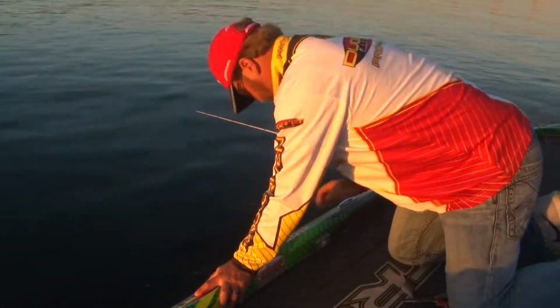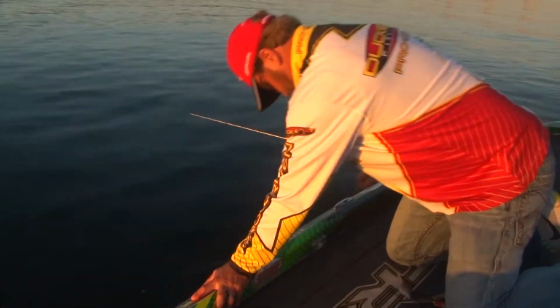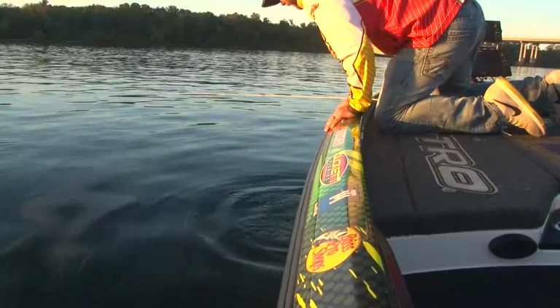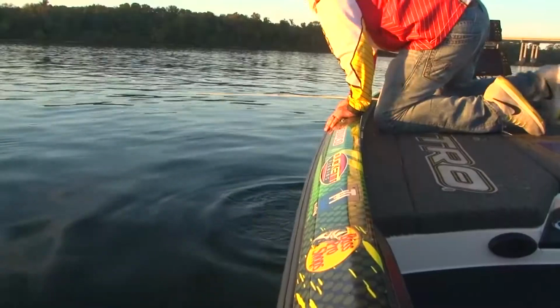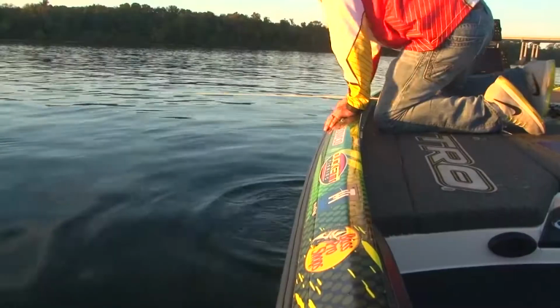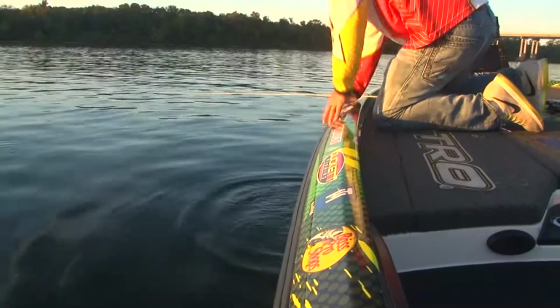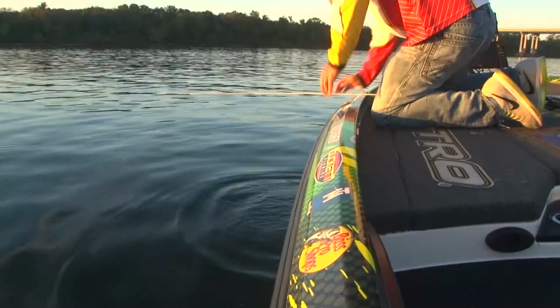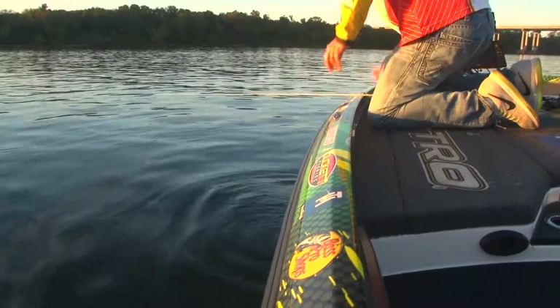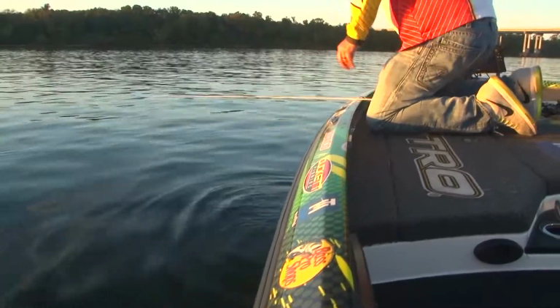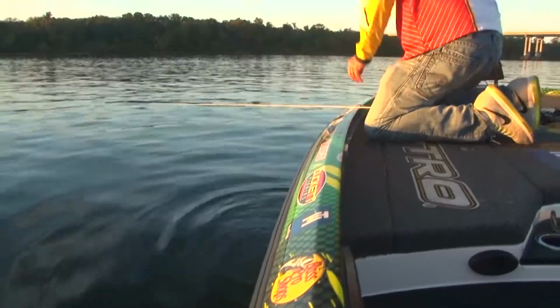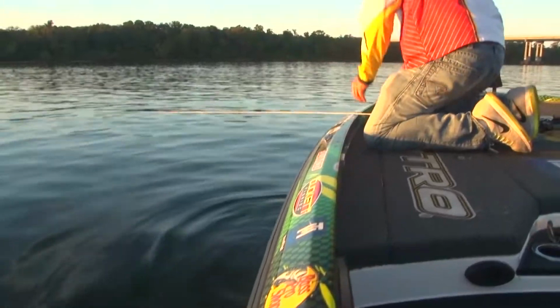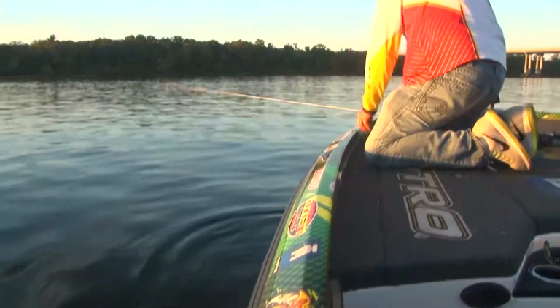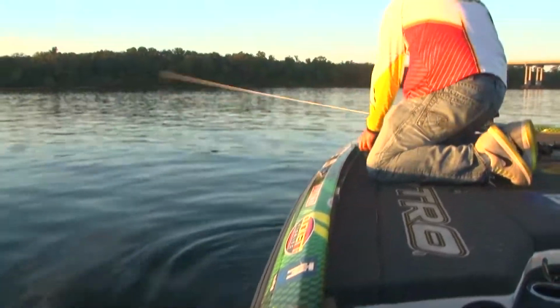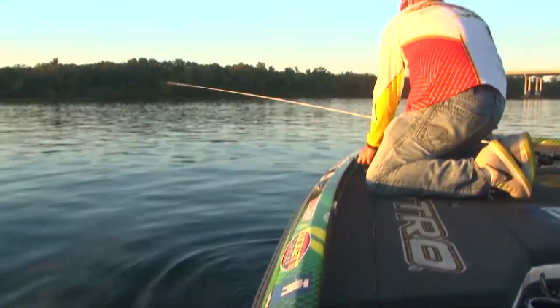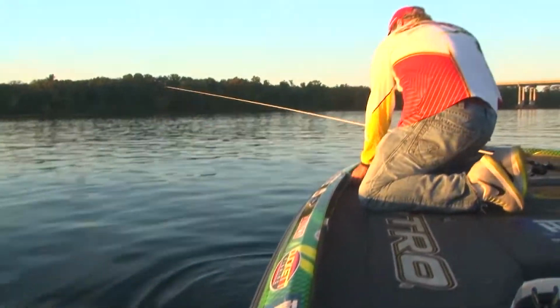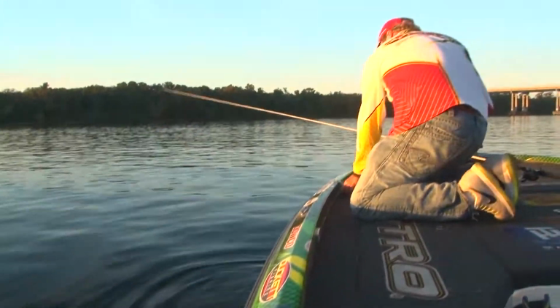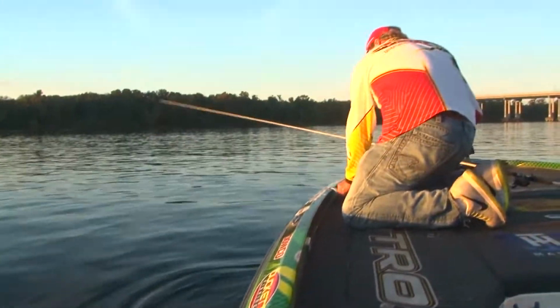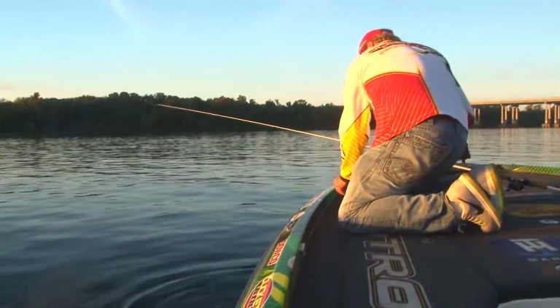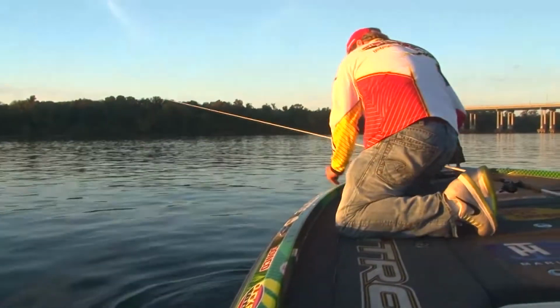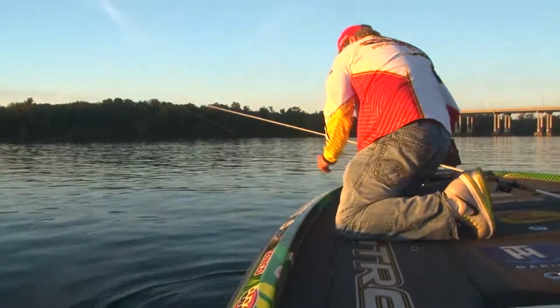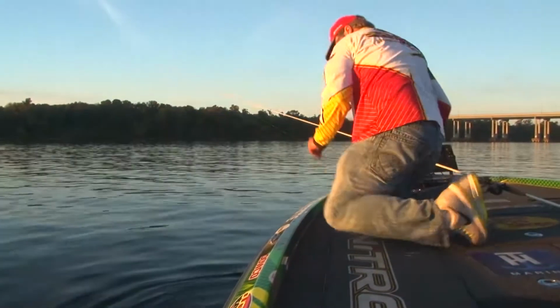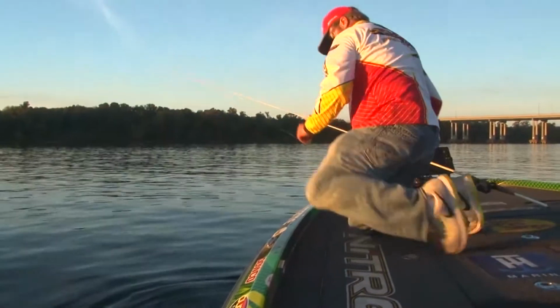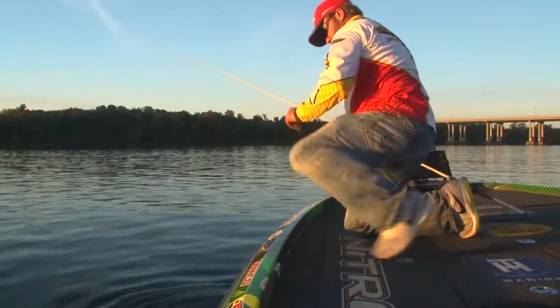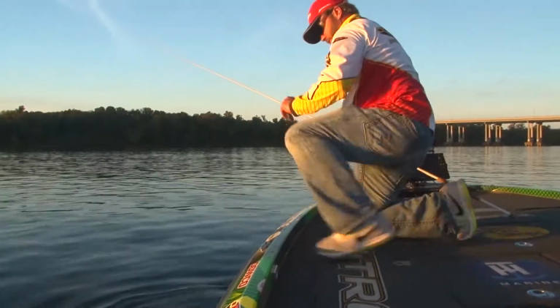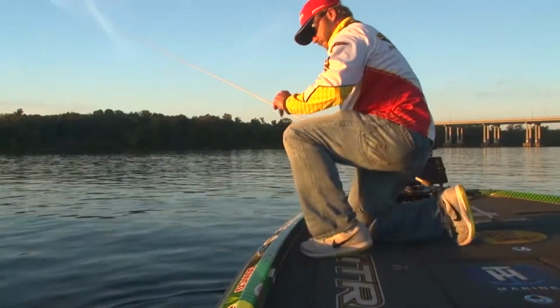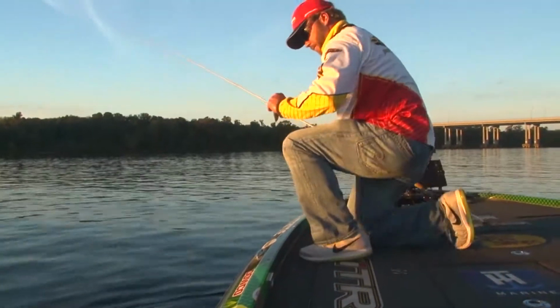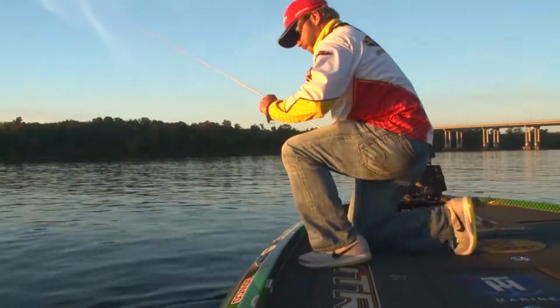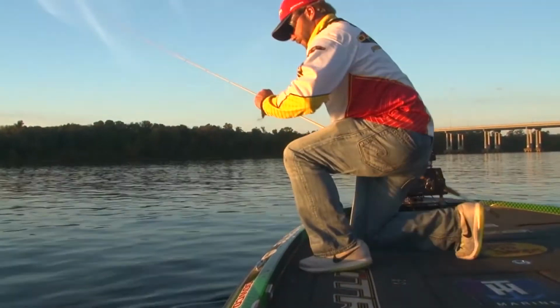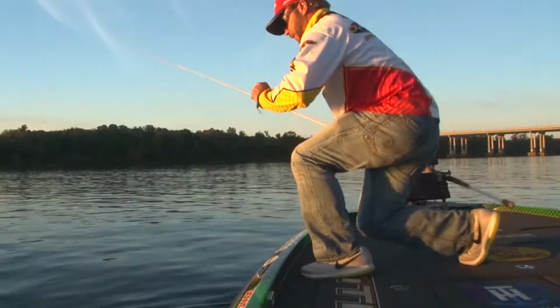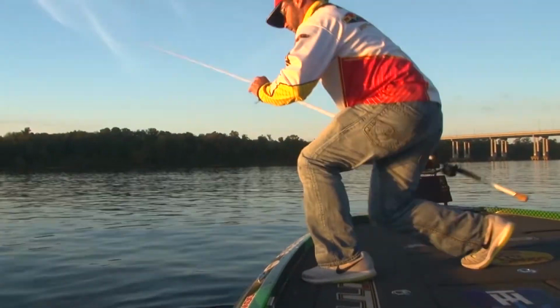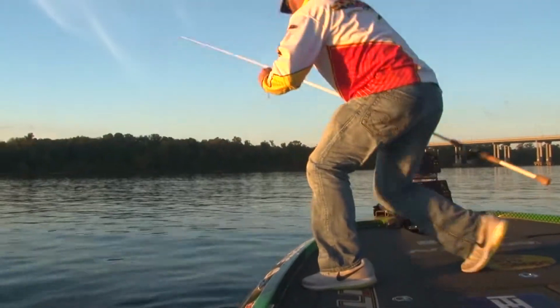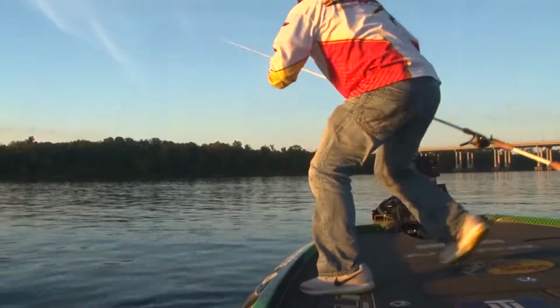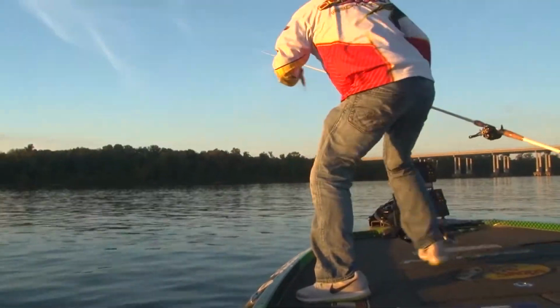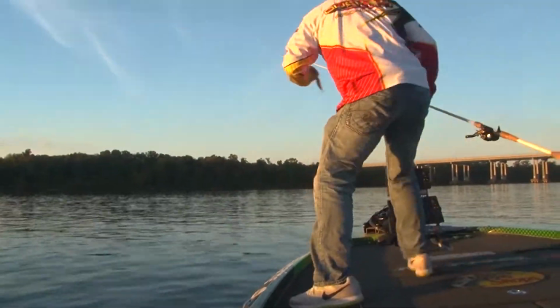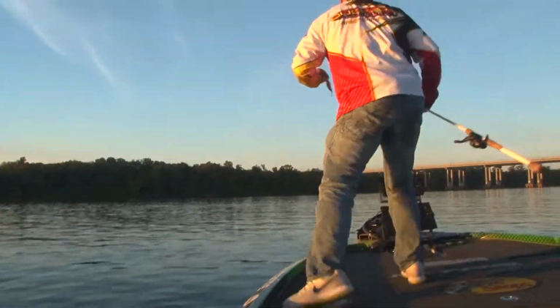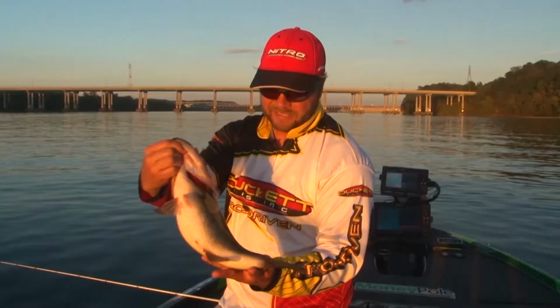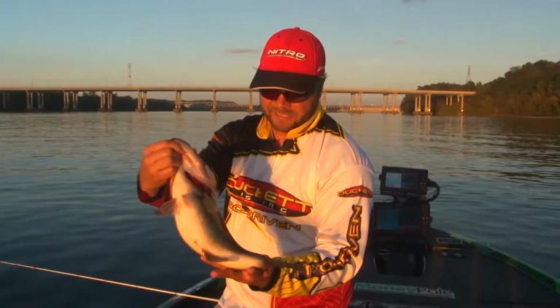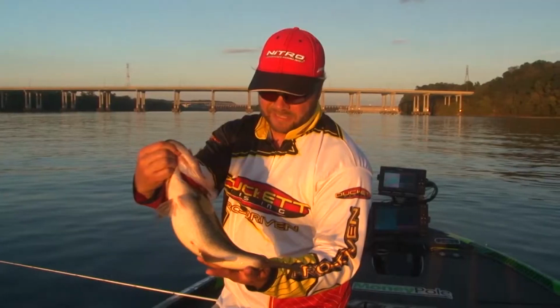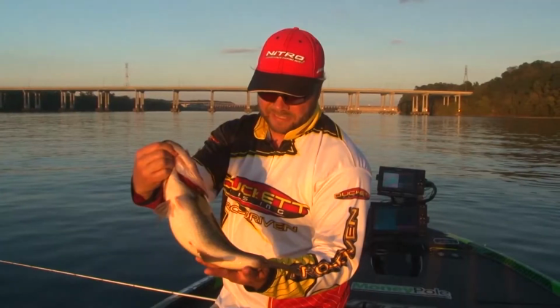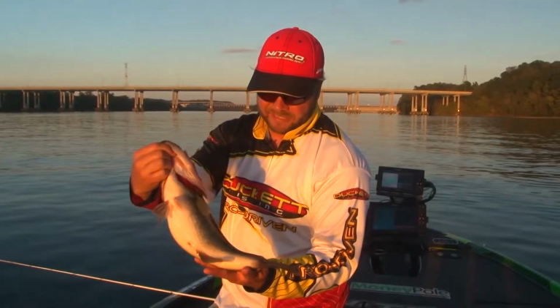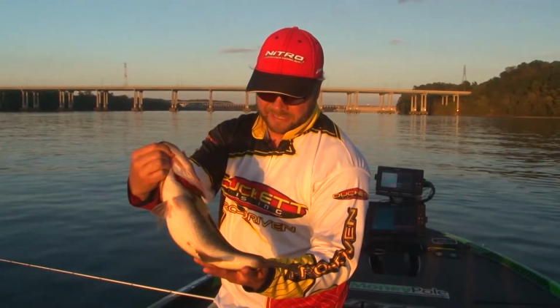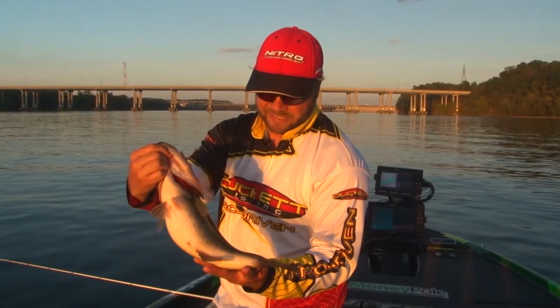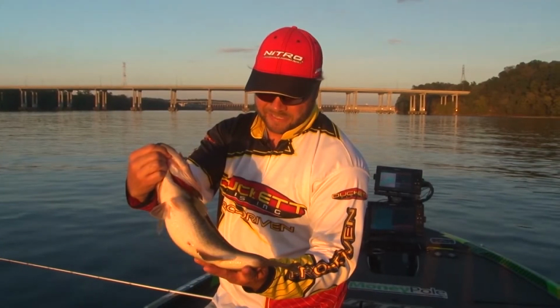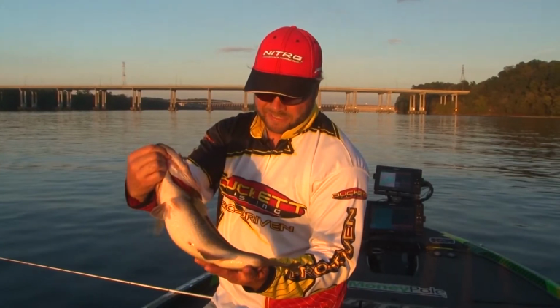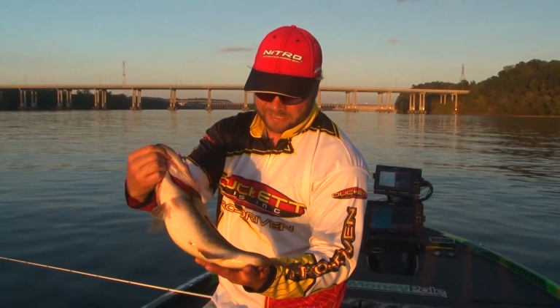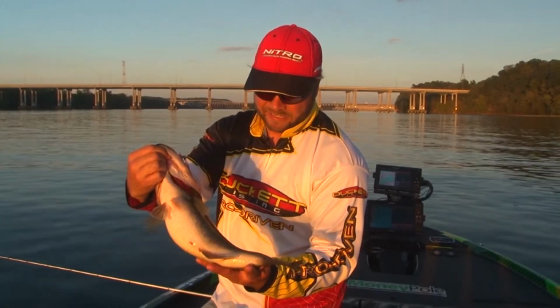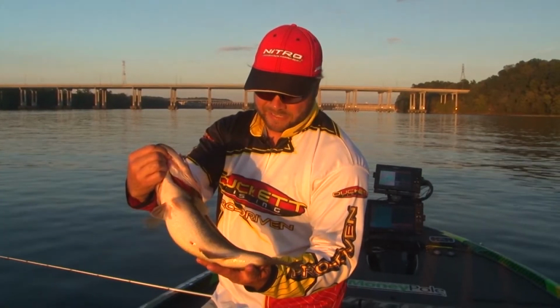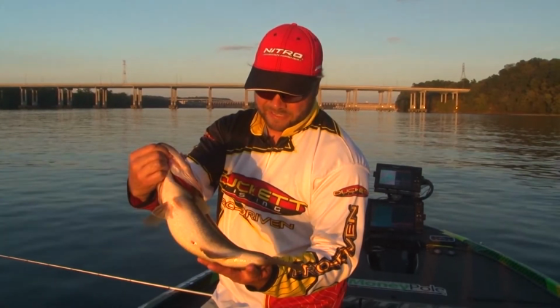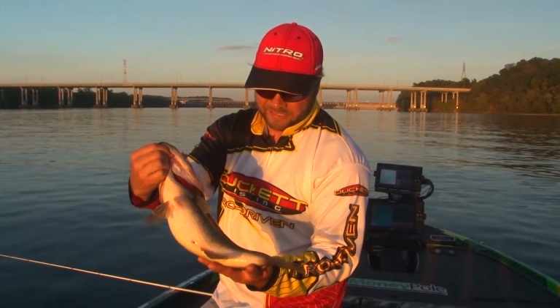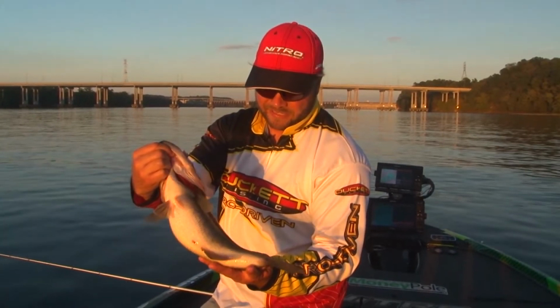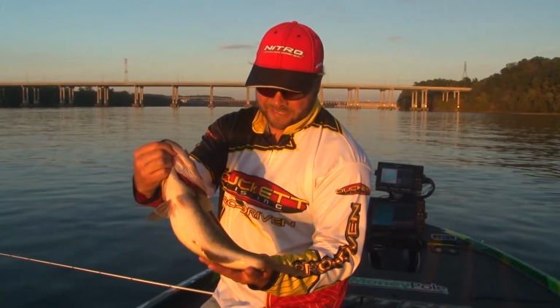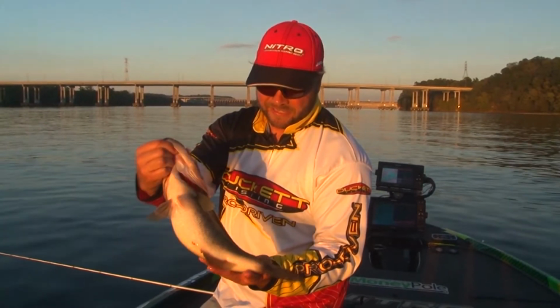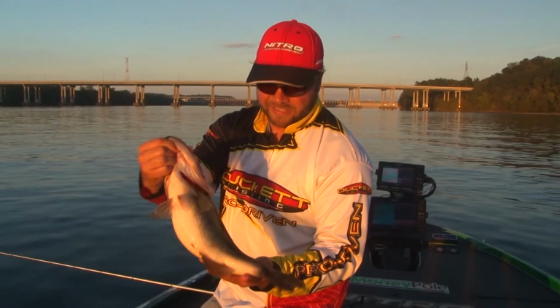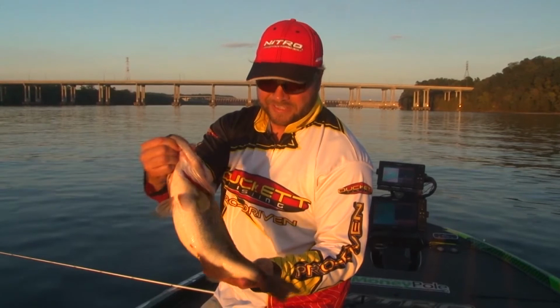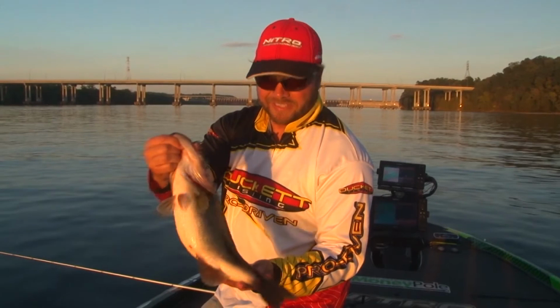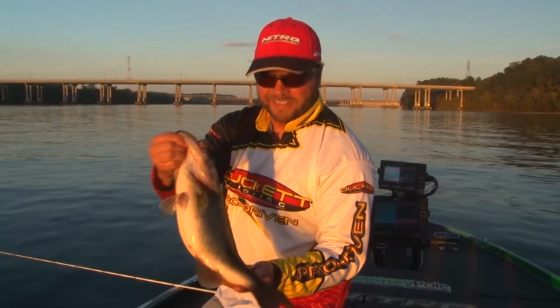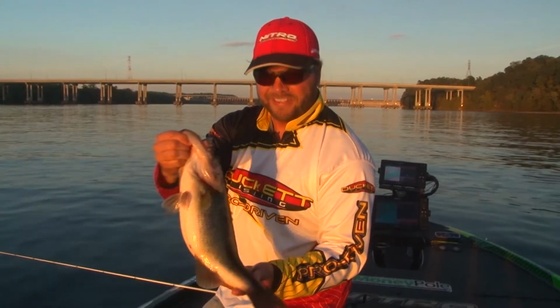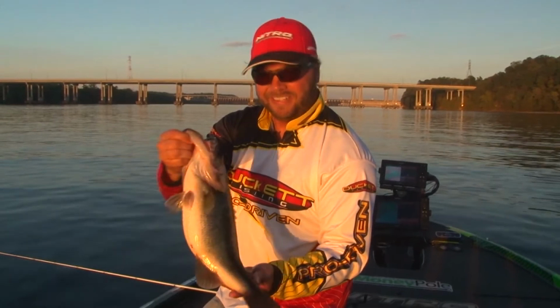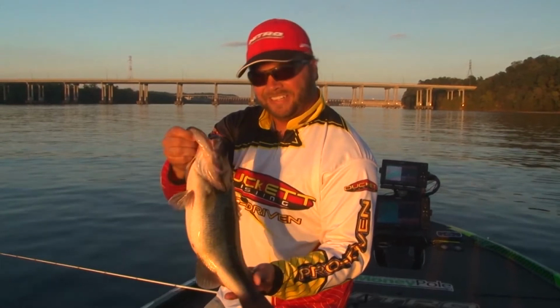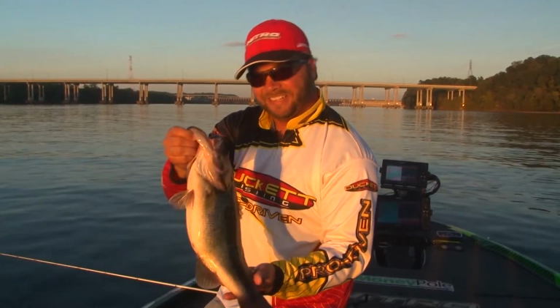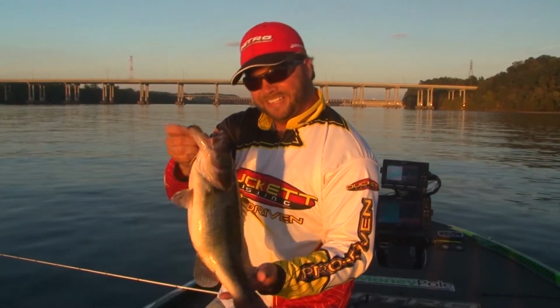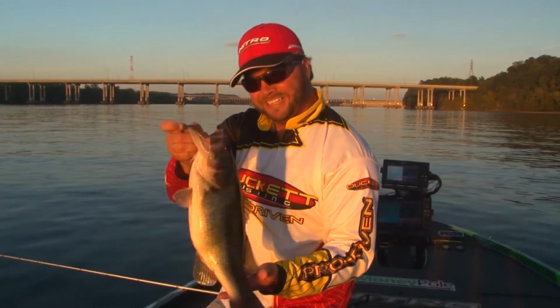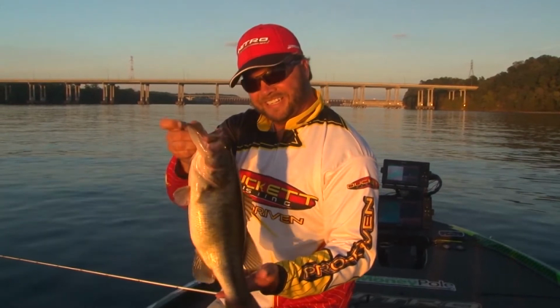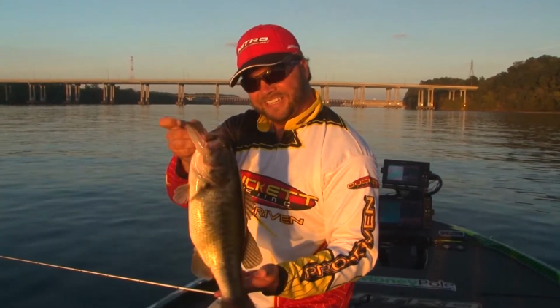Man, I love deep cranking. My absolute favorite way to catch them. Man, they're loaded on it.